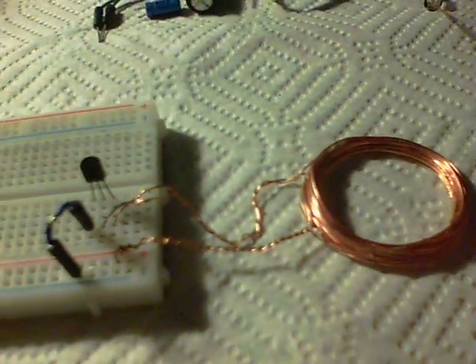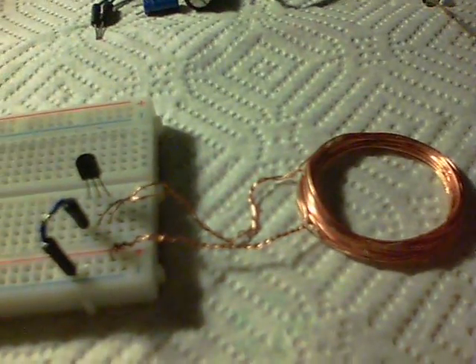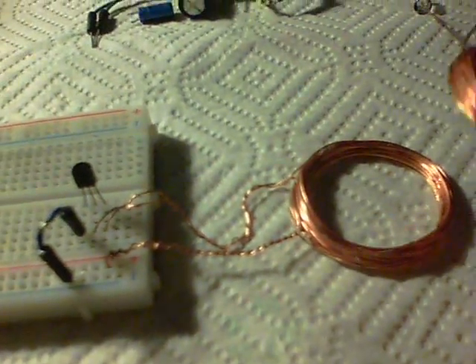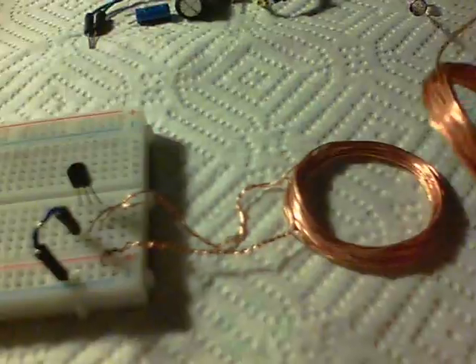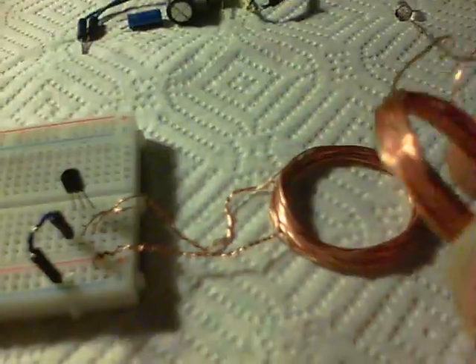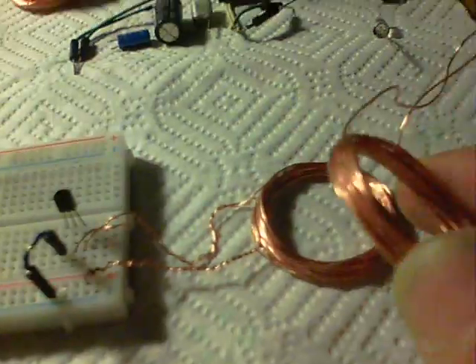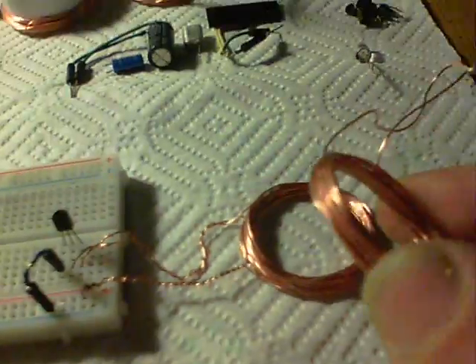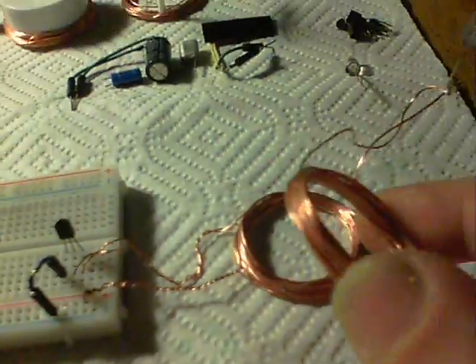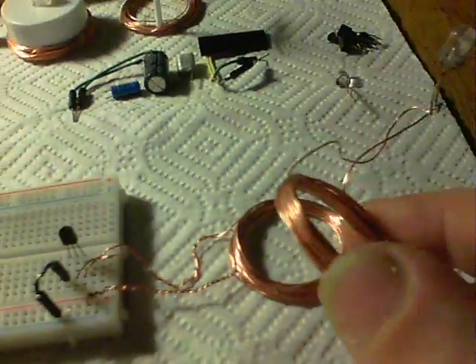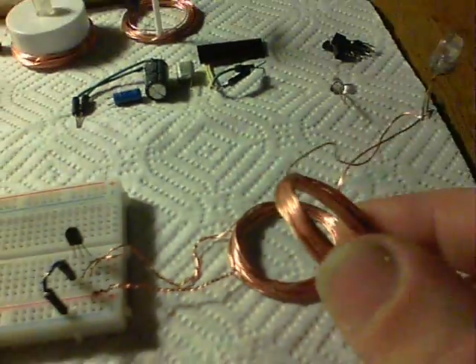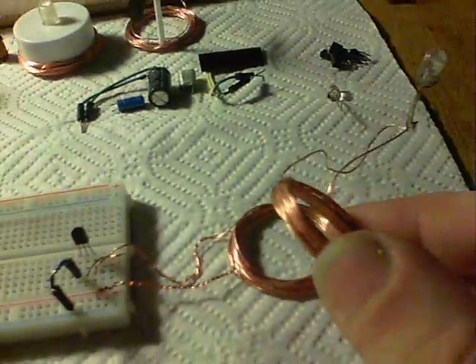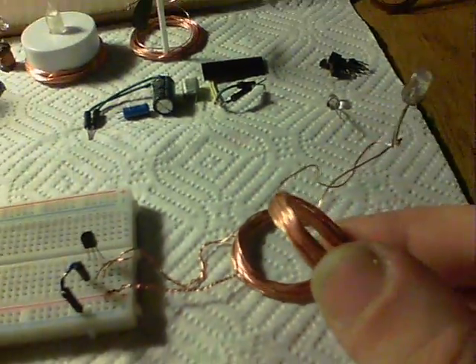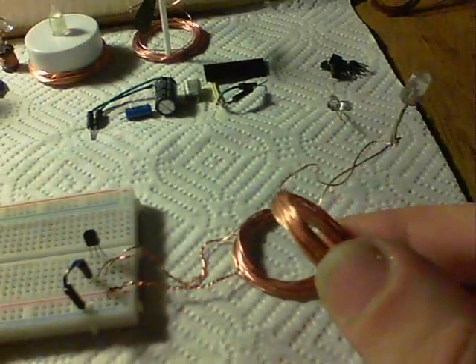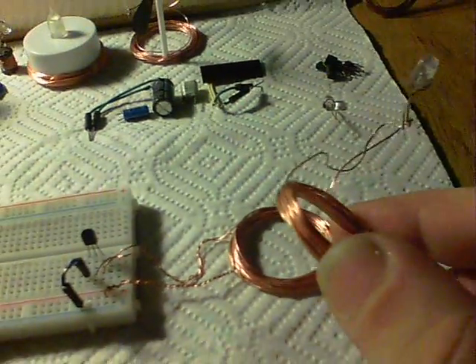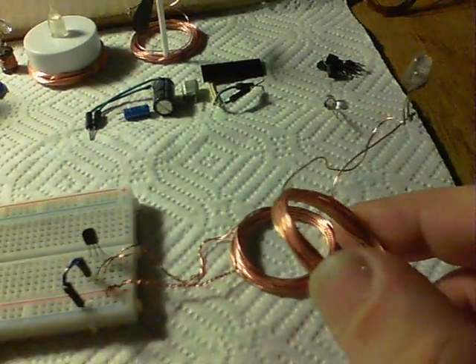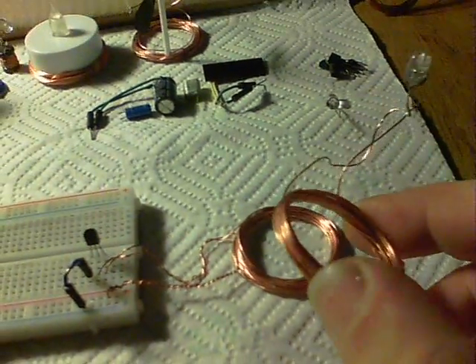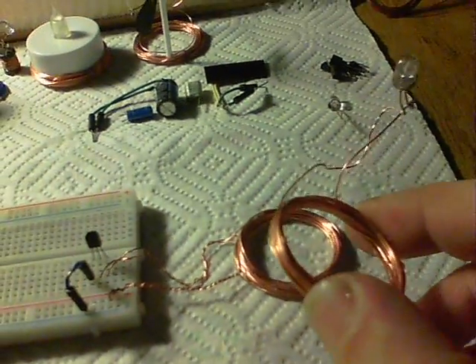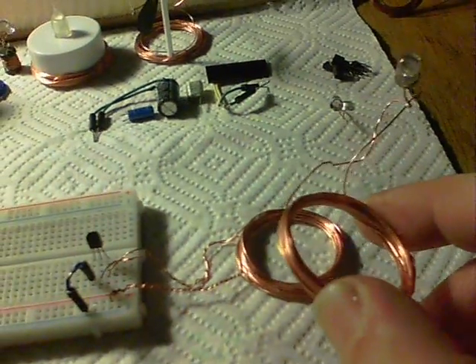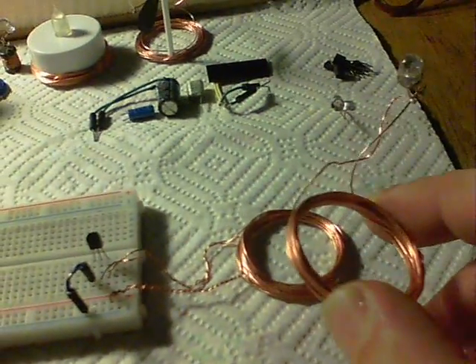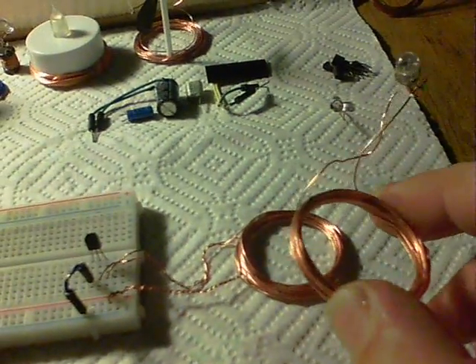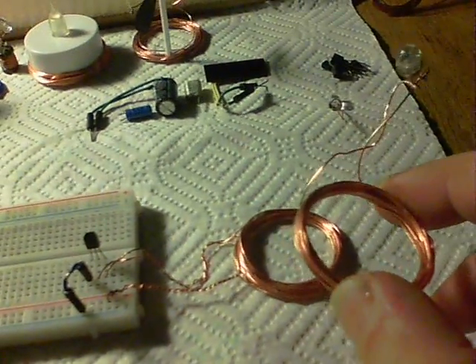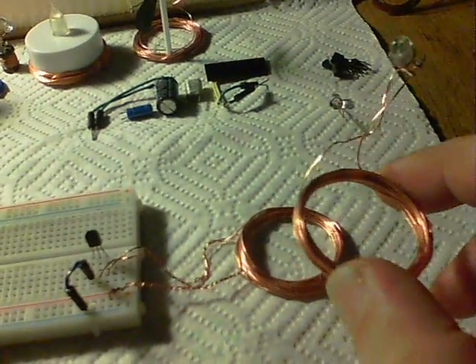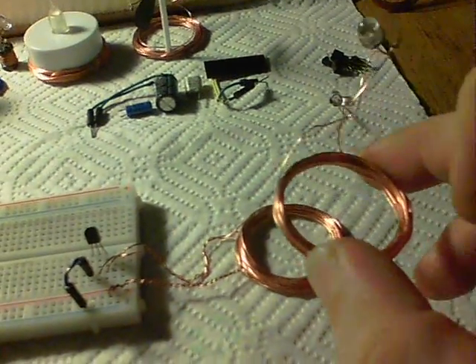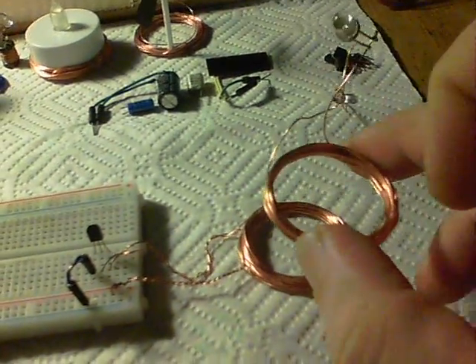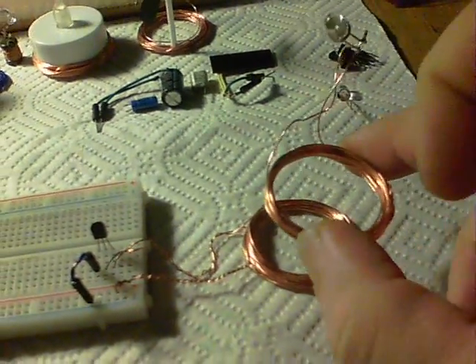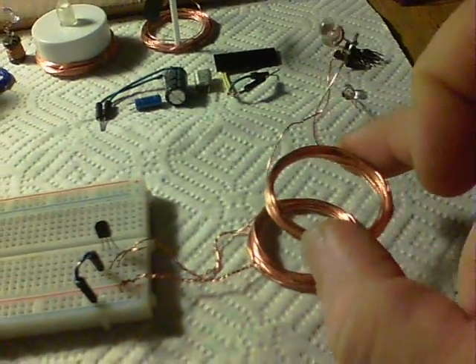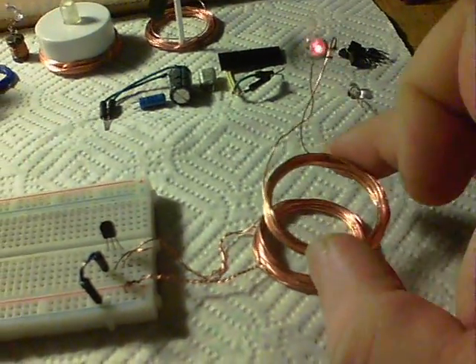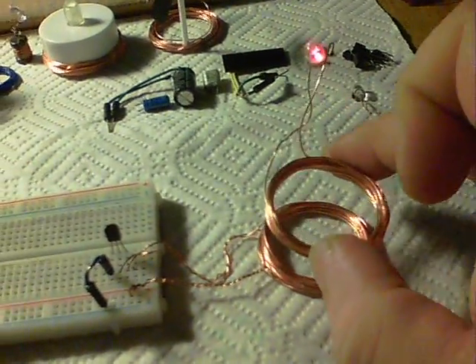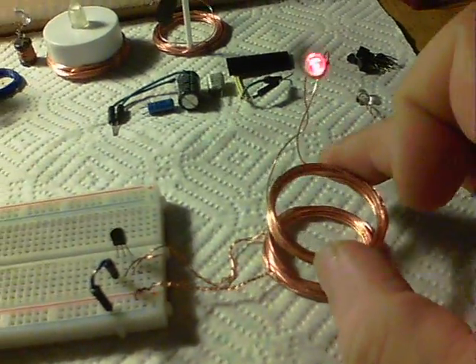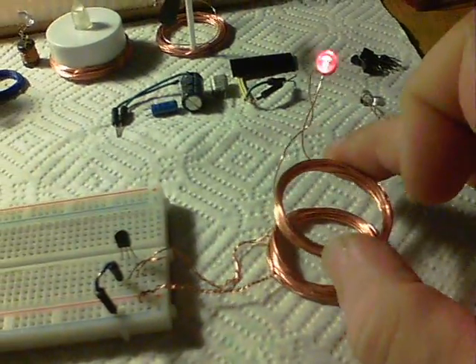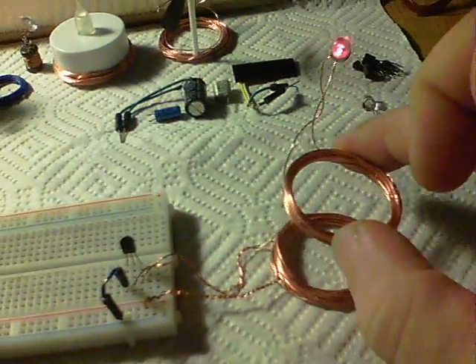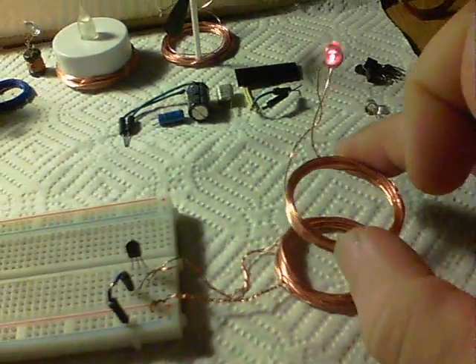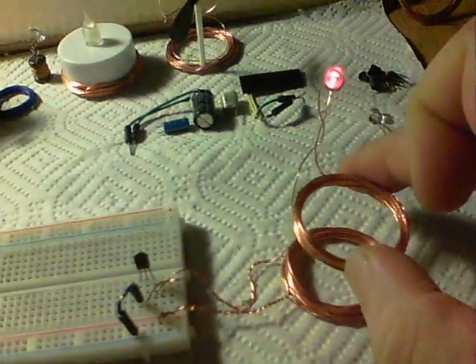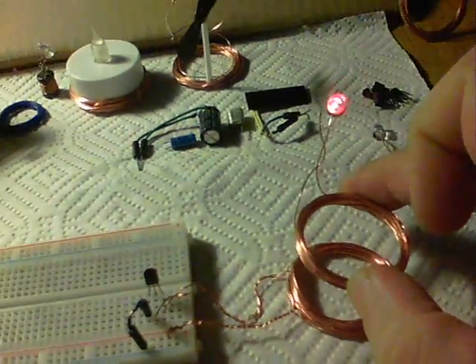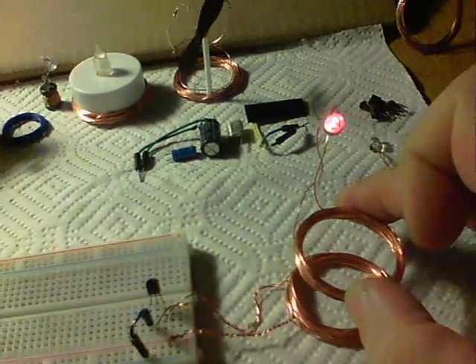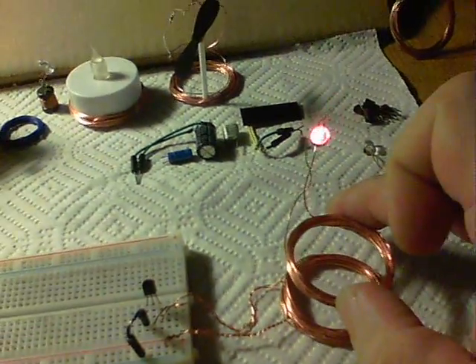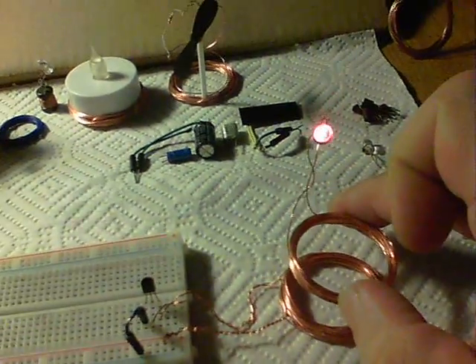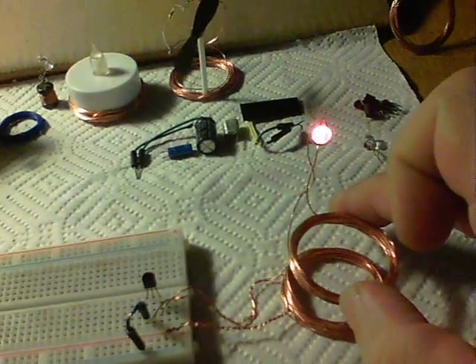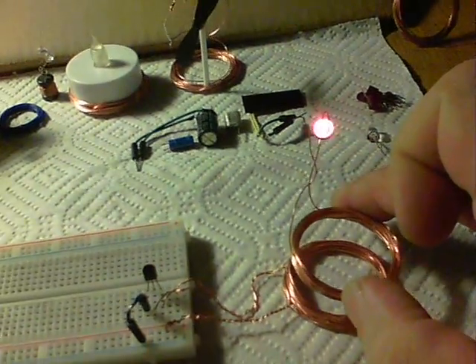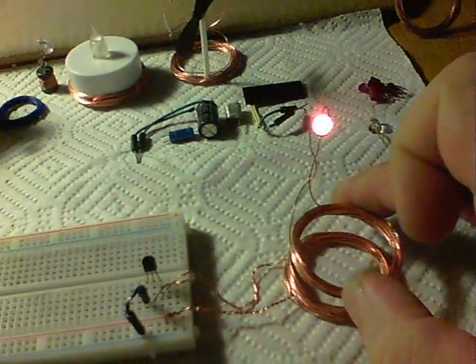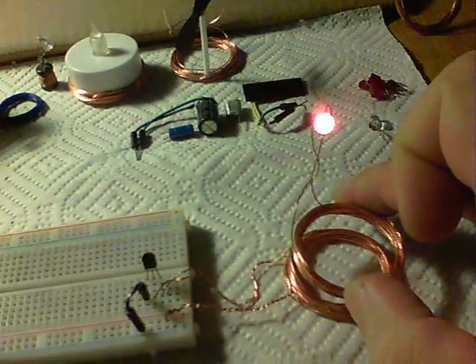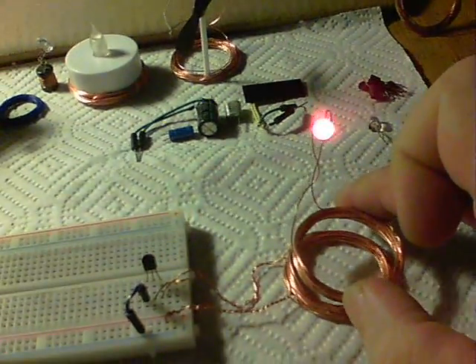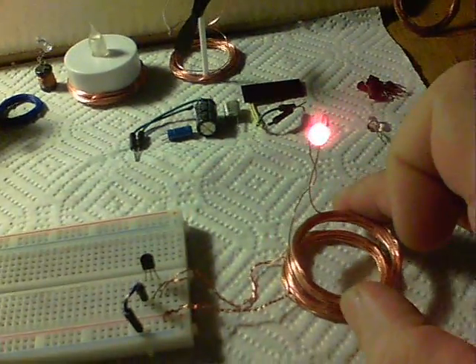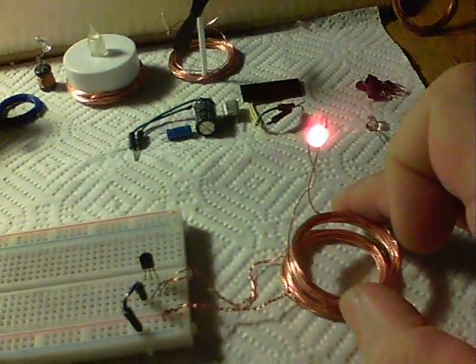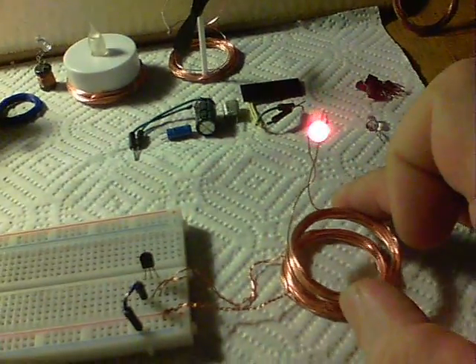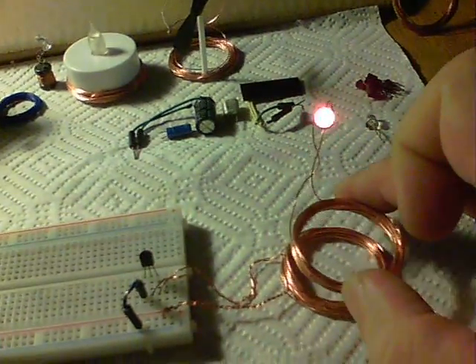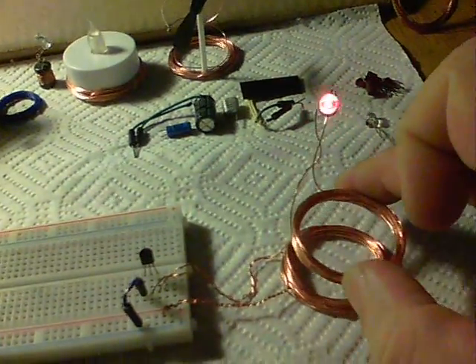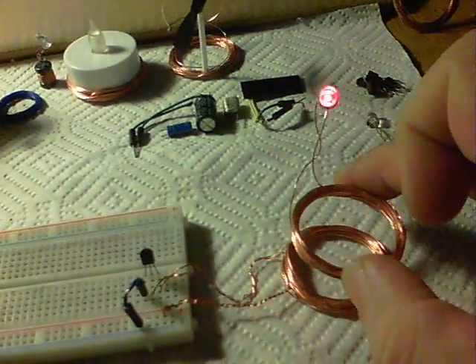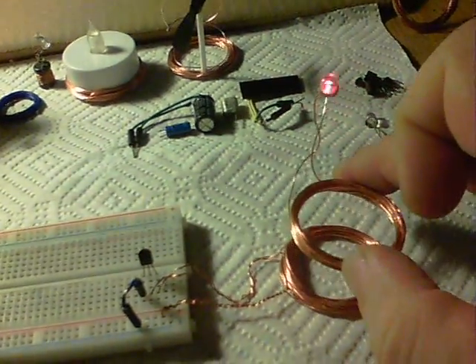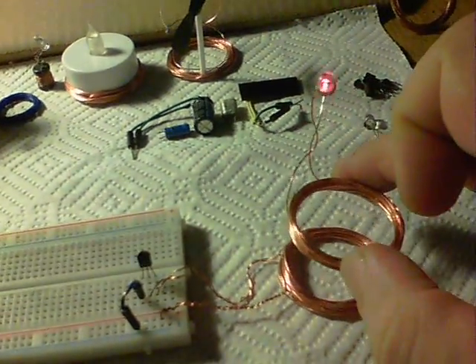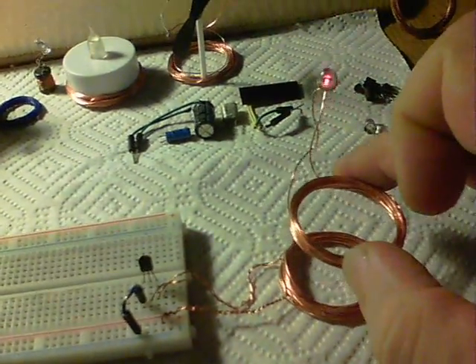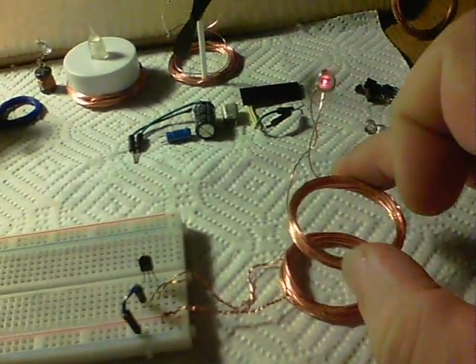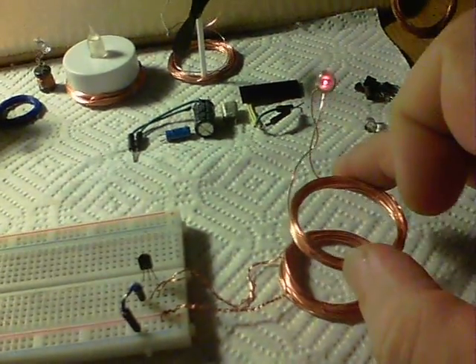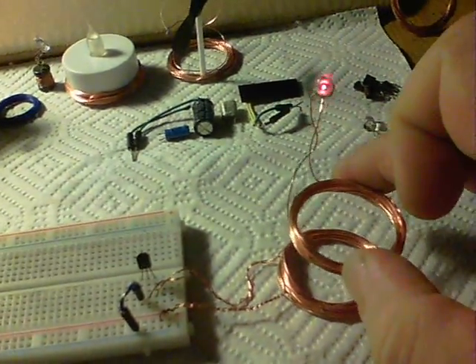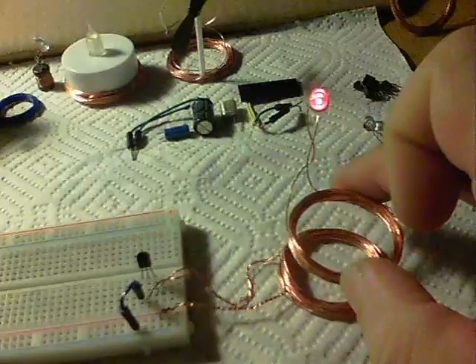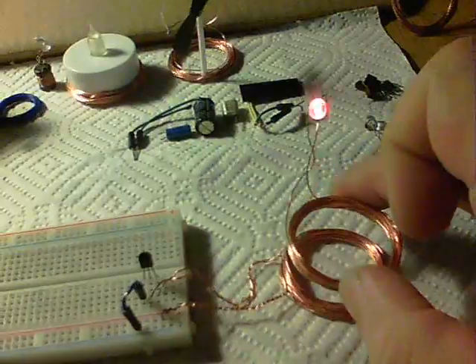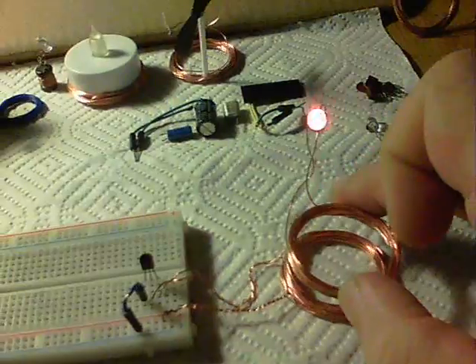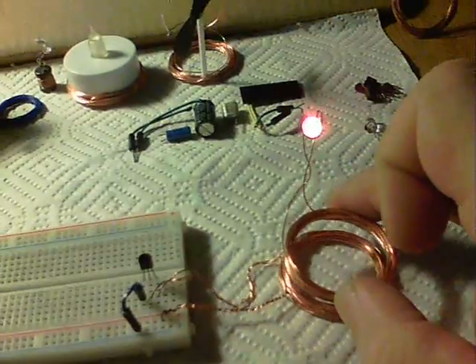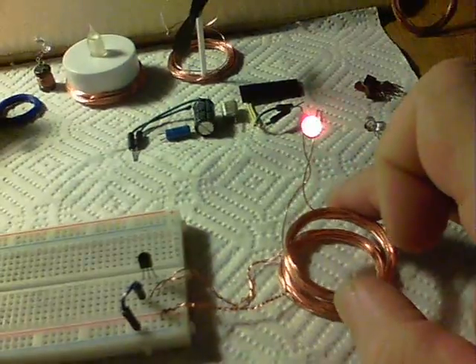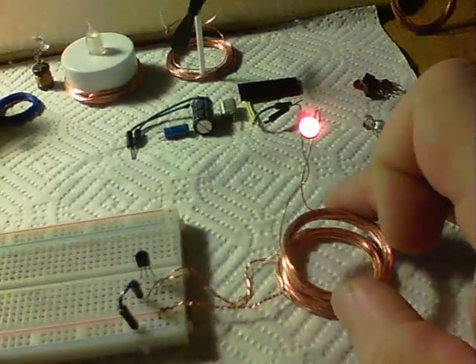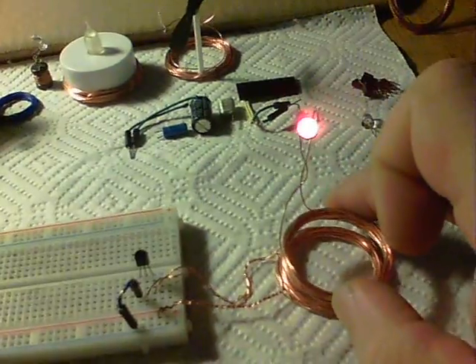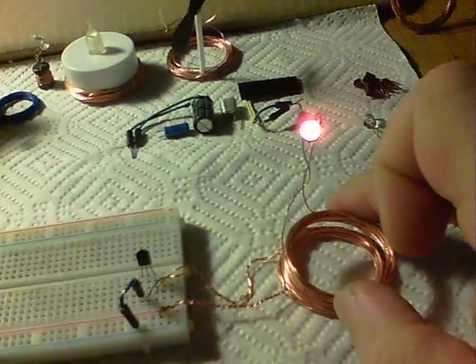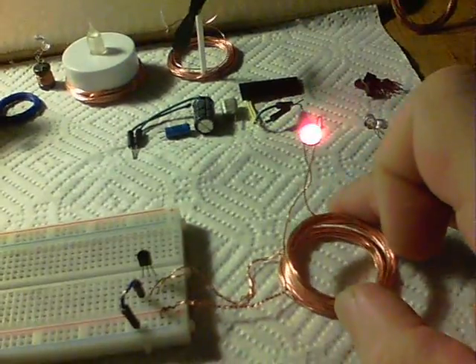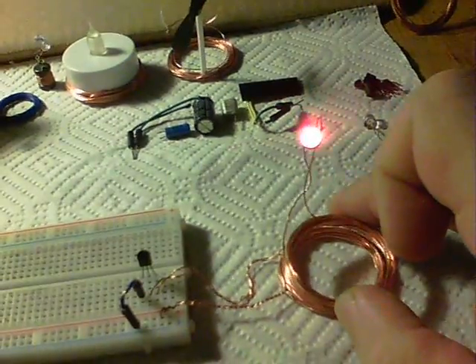24 turns on a receiver. There we are — a nice little bit of range going on there.